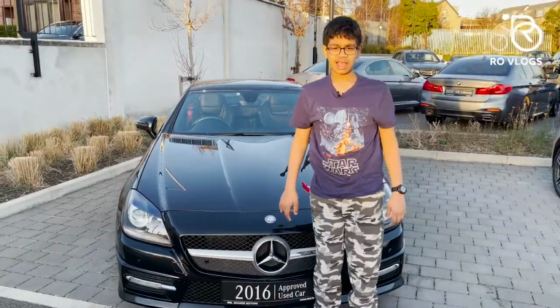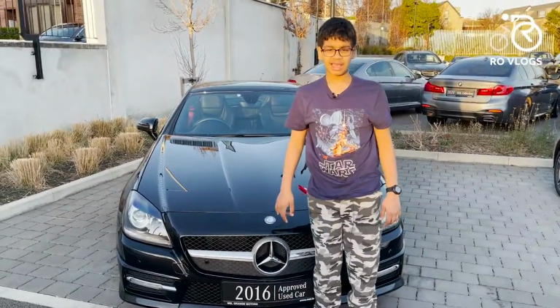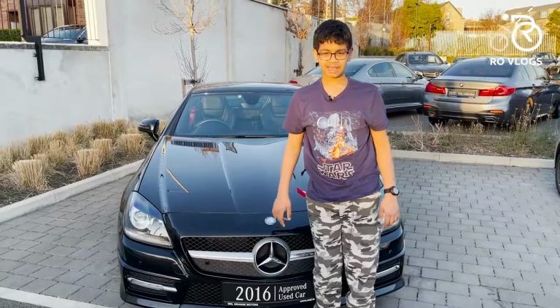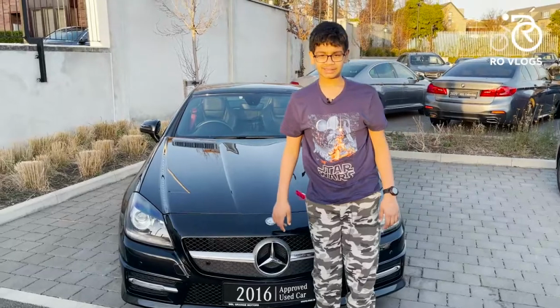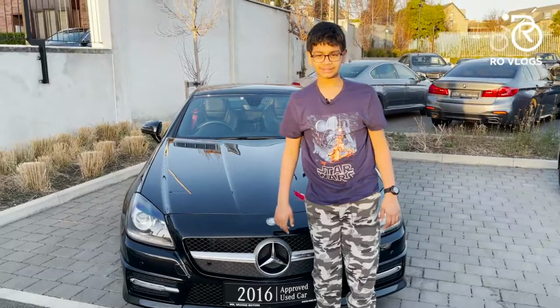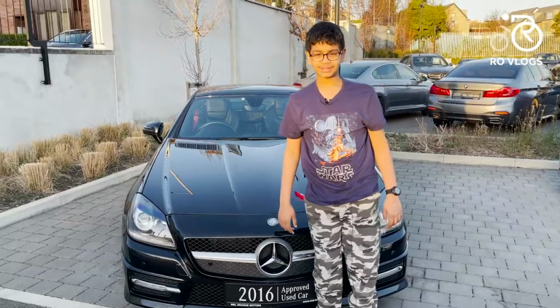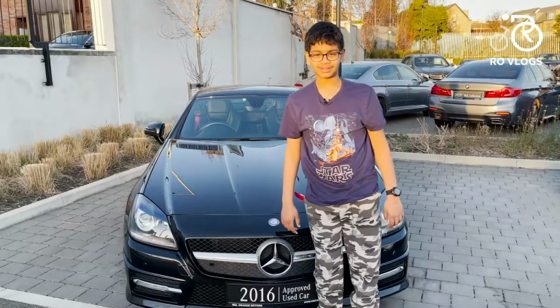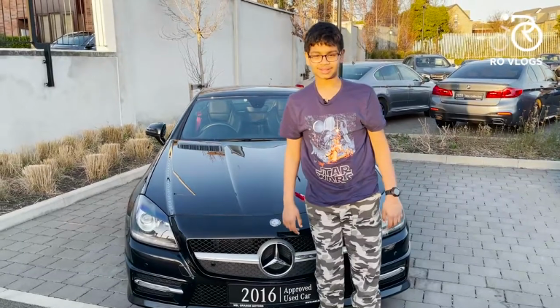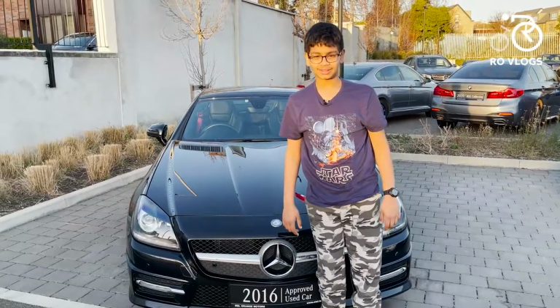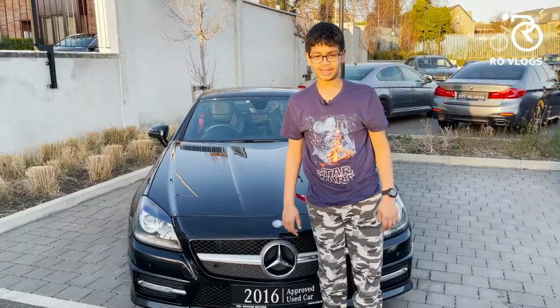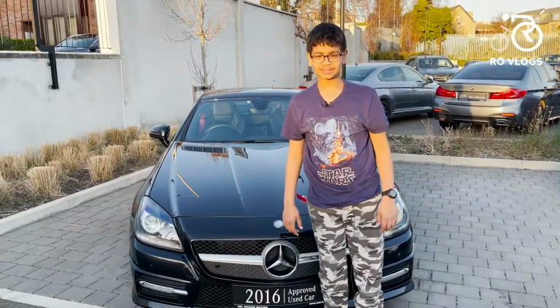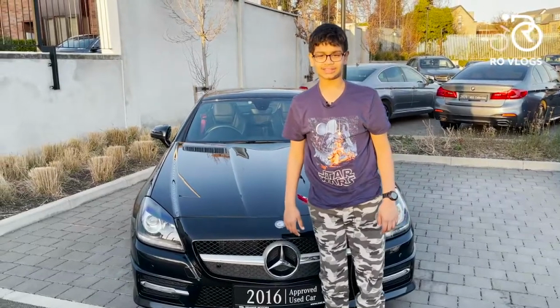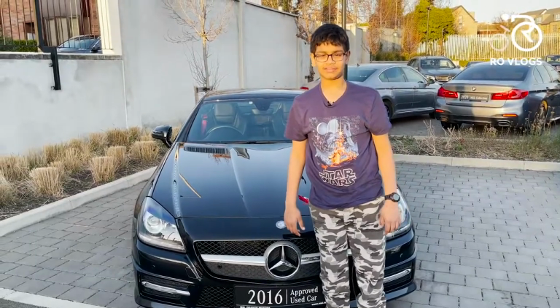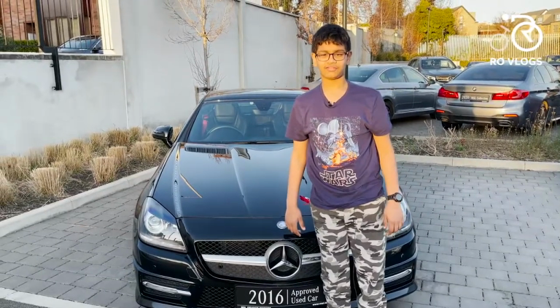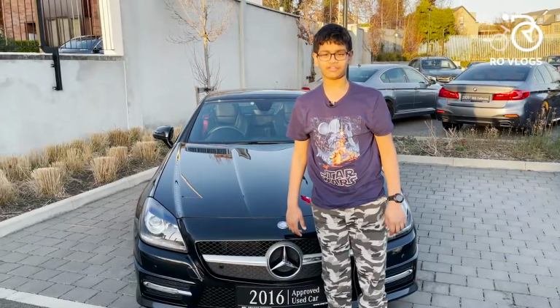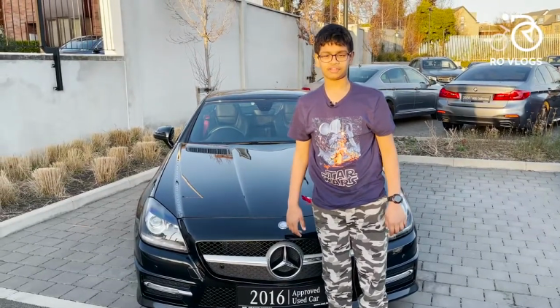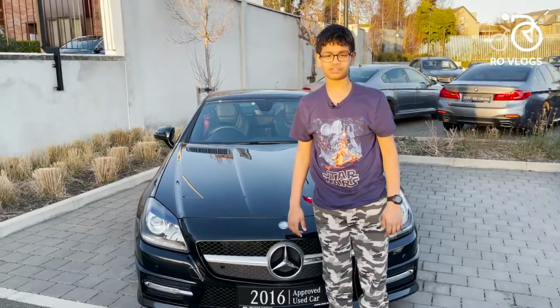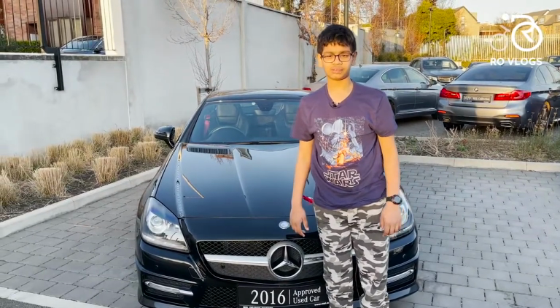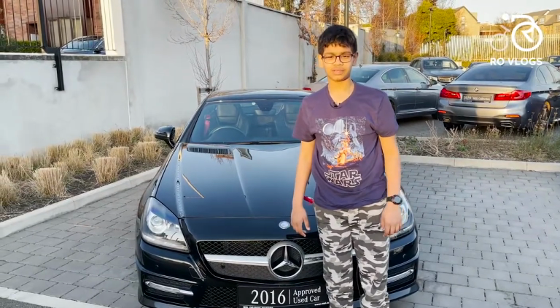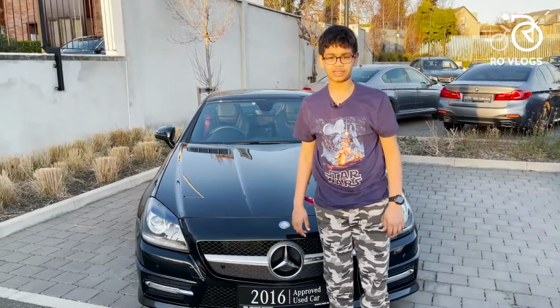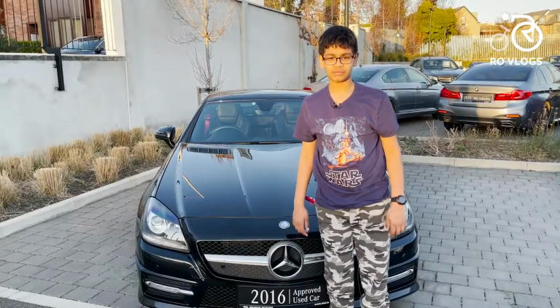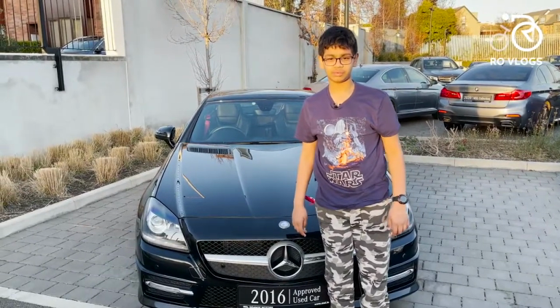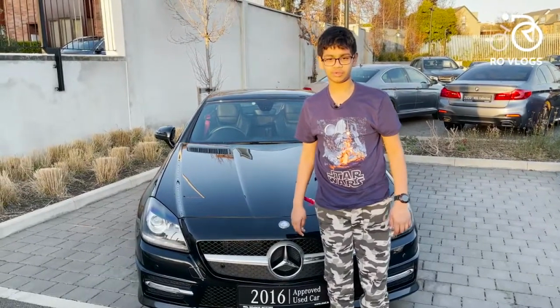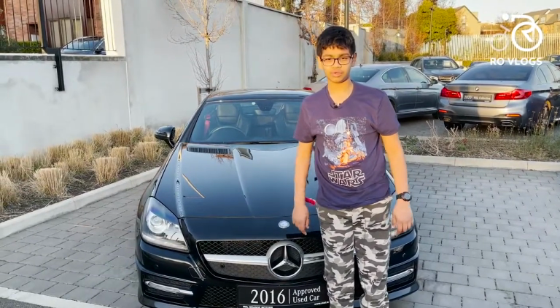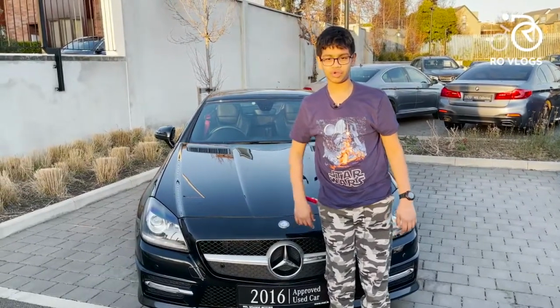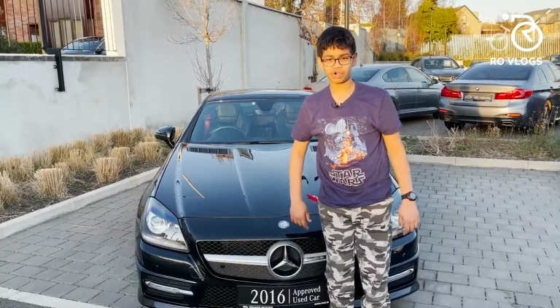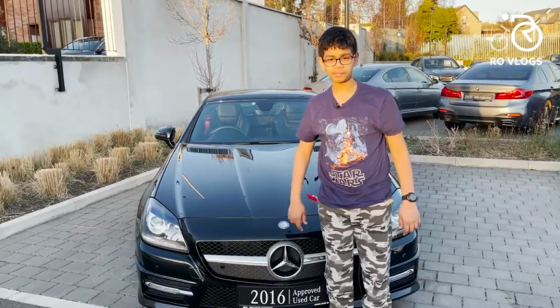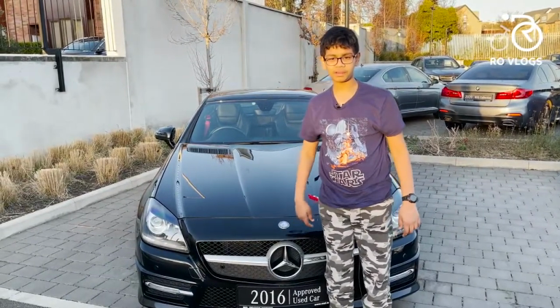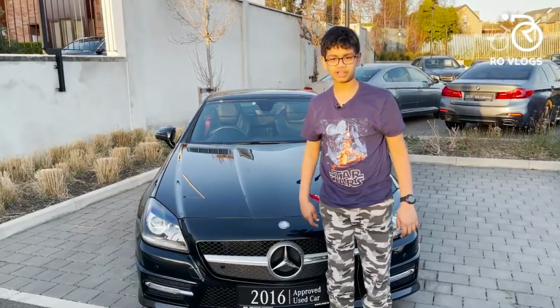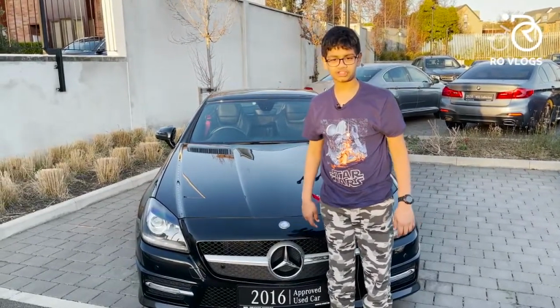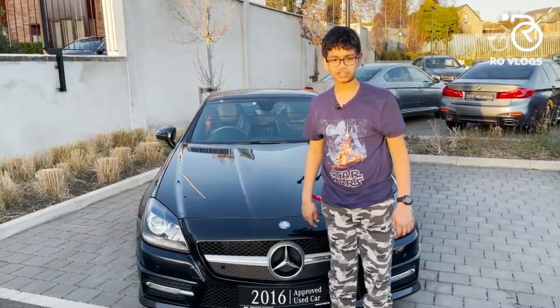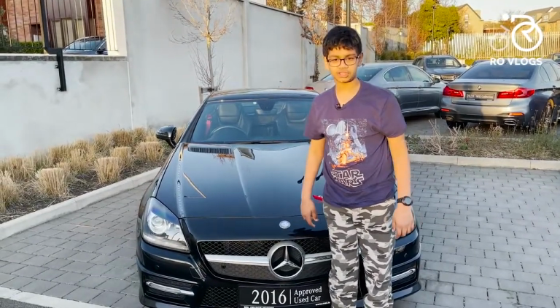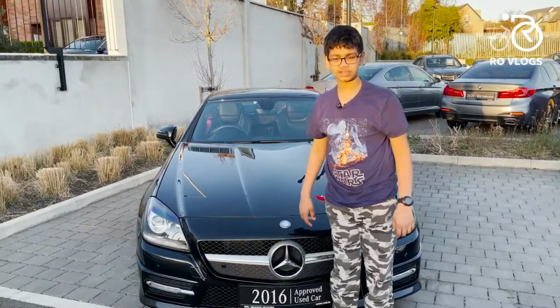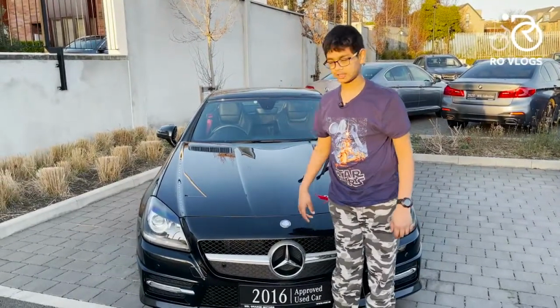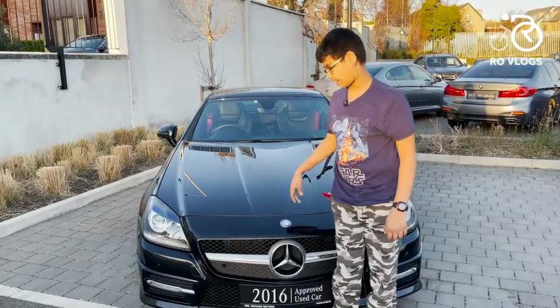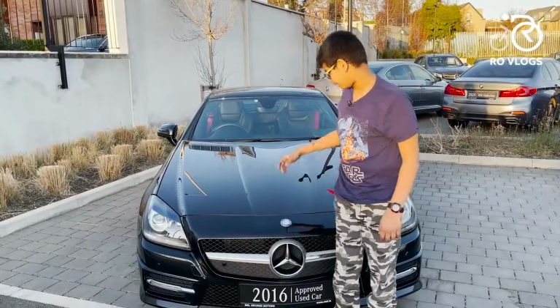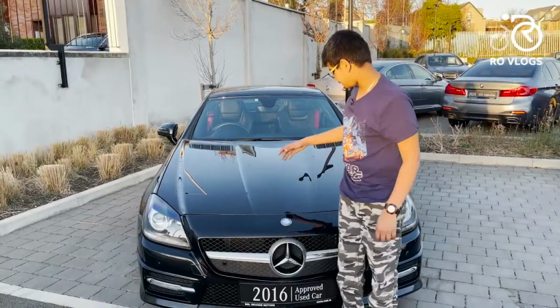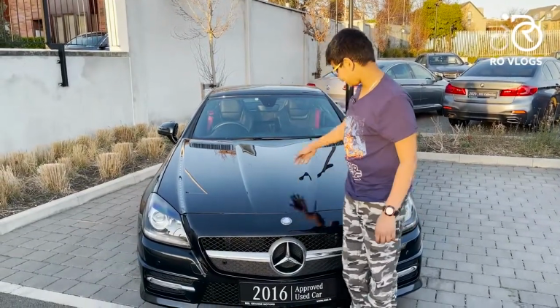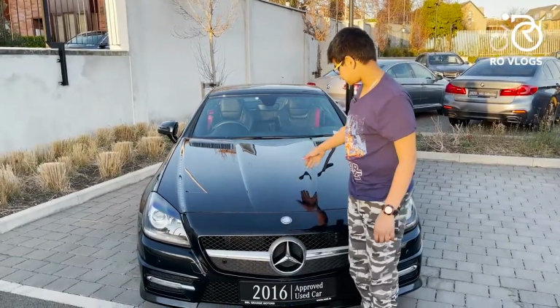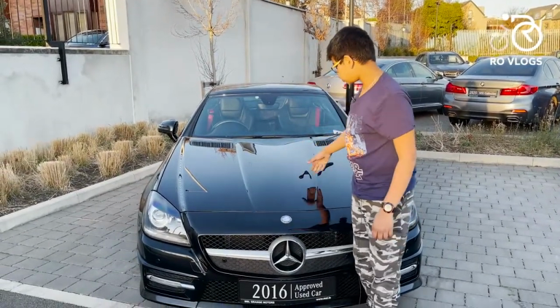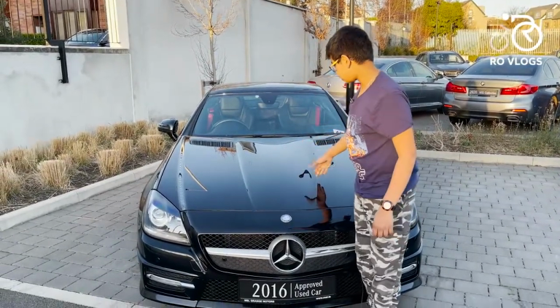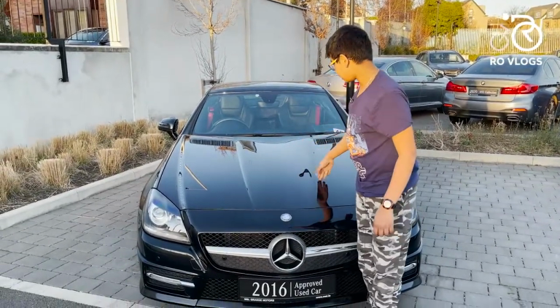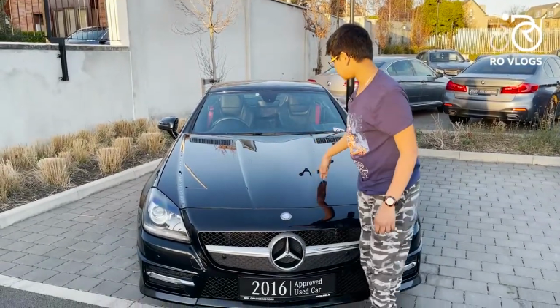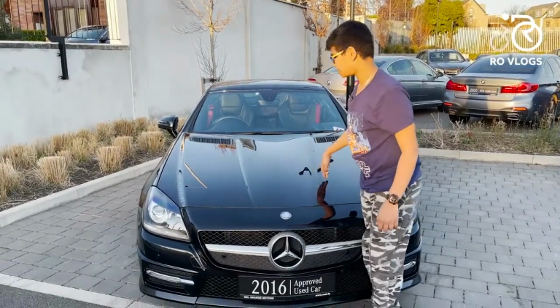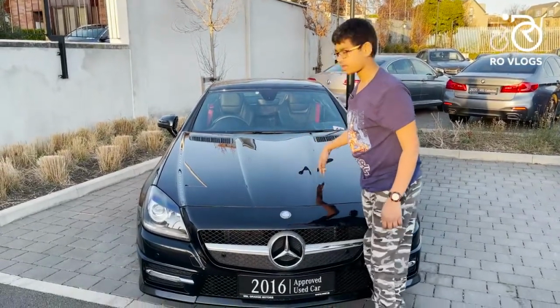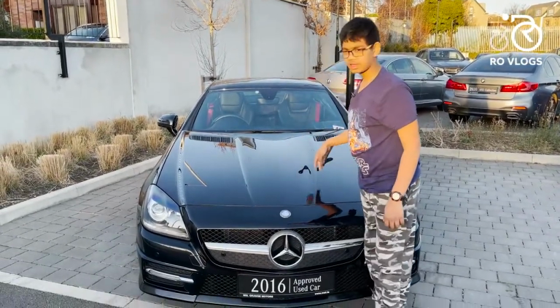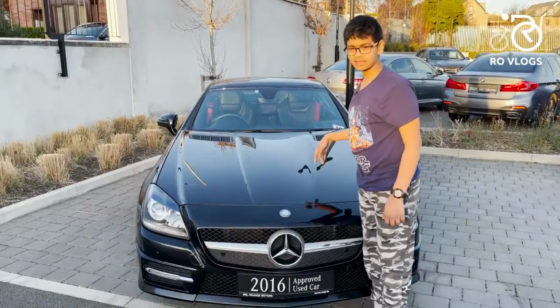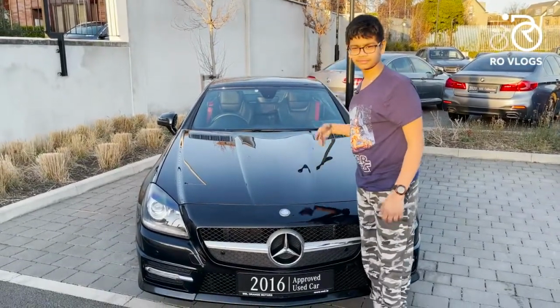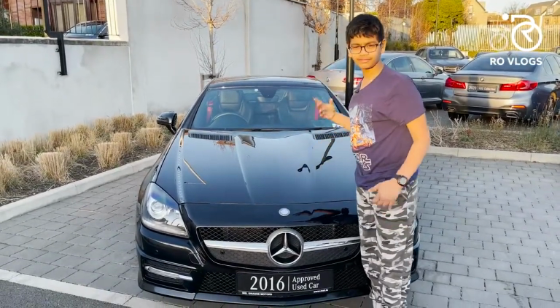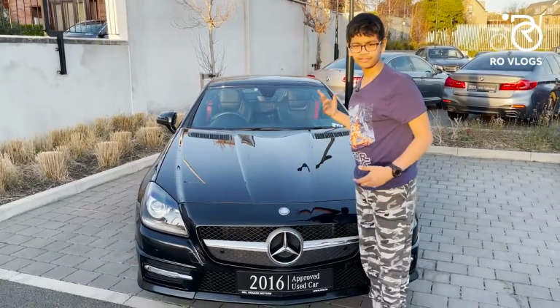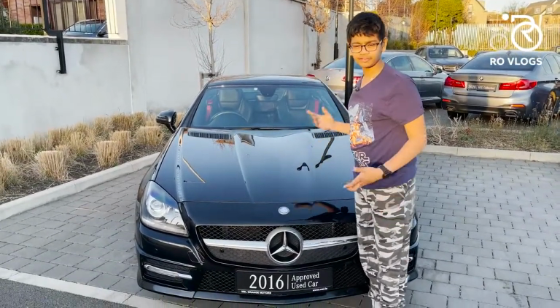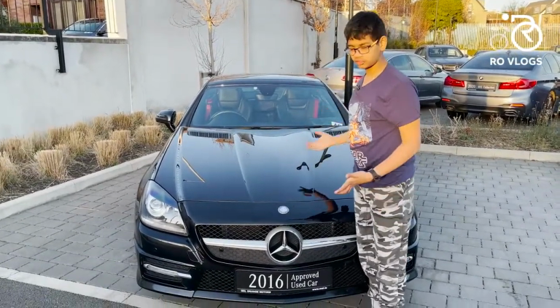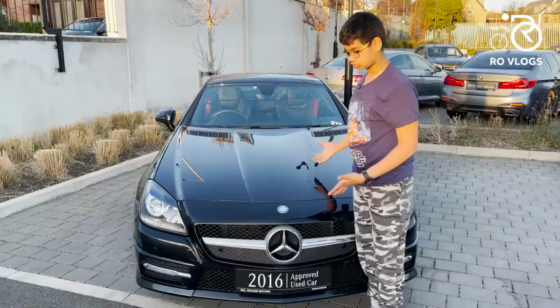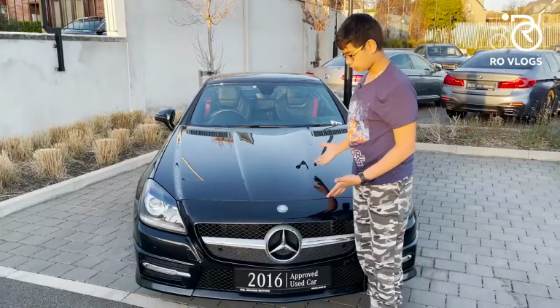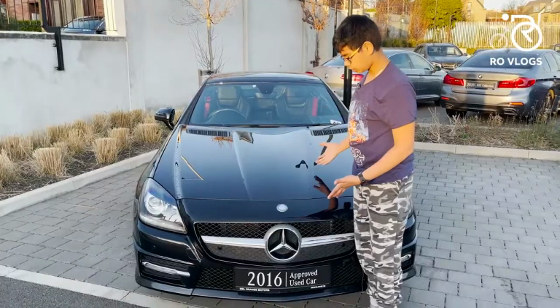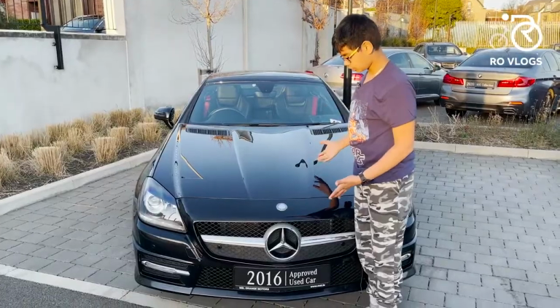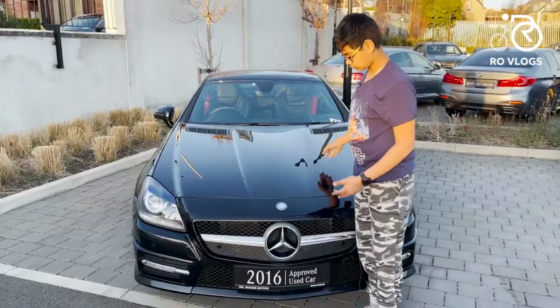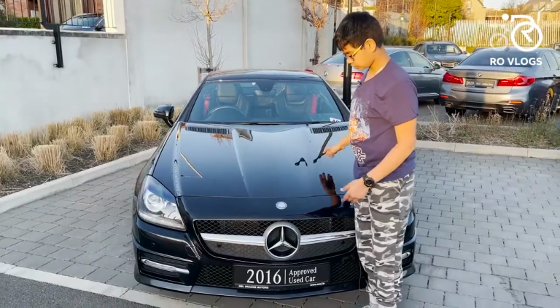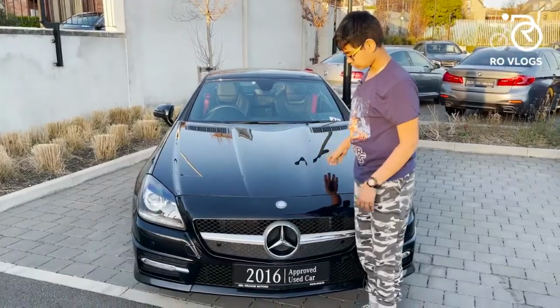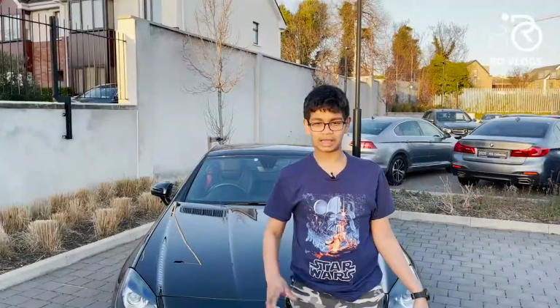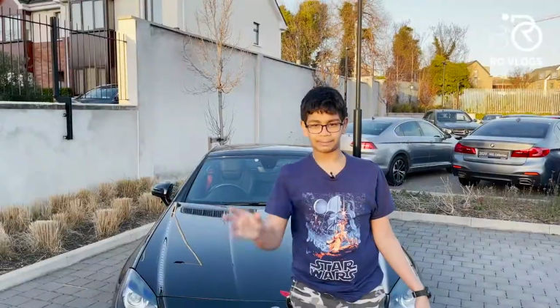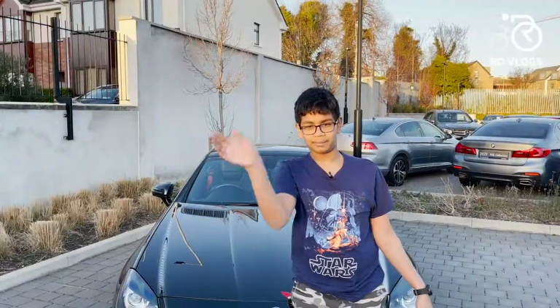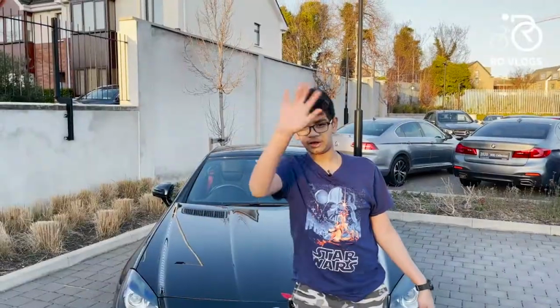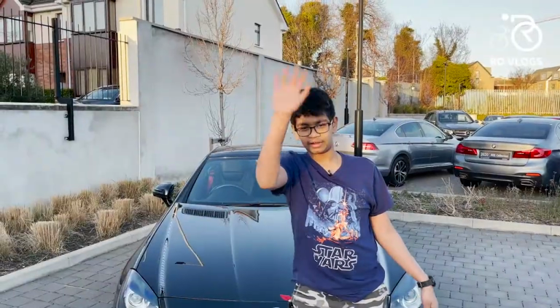And that is it for this video. Hope you enjoyed it — the SLK is a very good car. Bye!